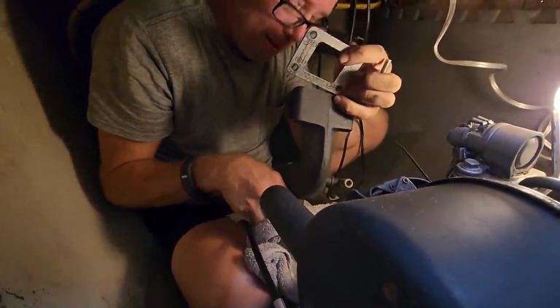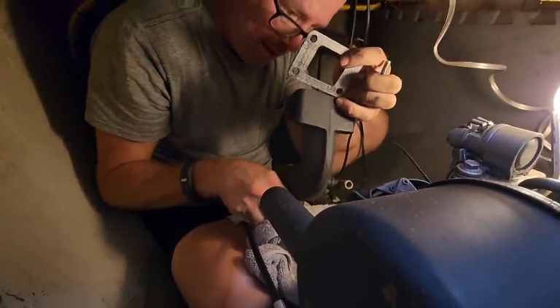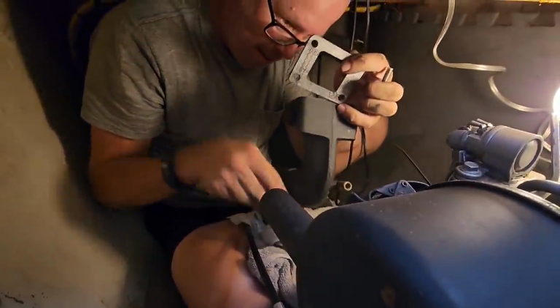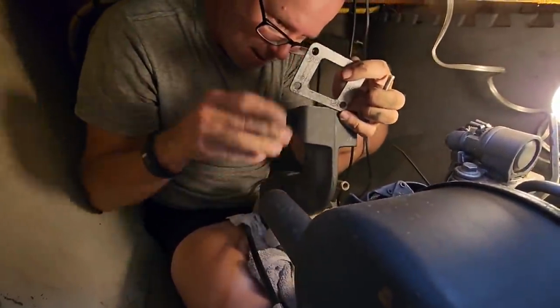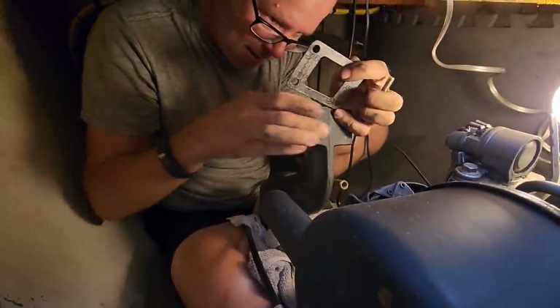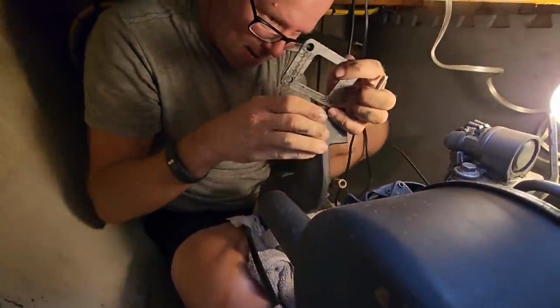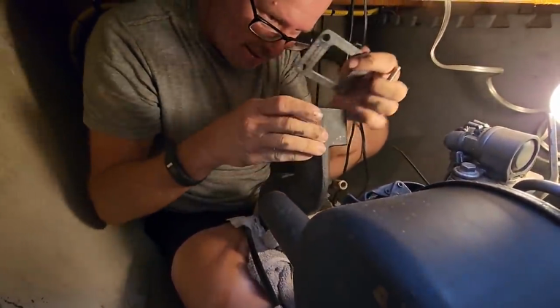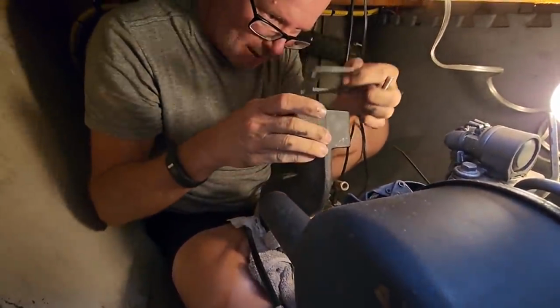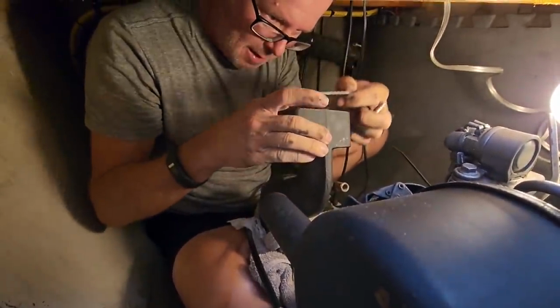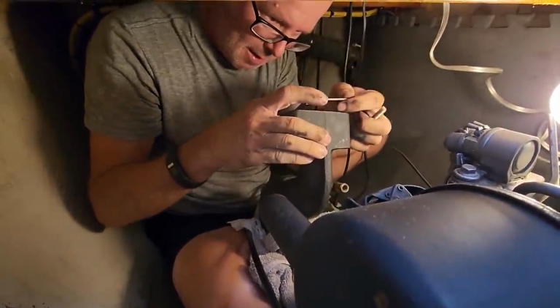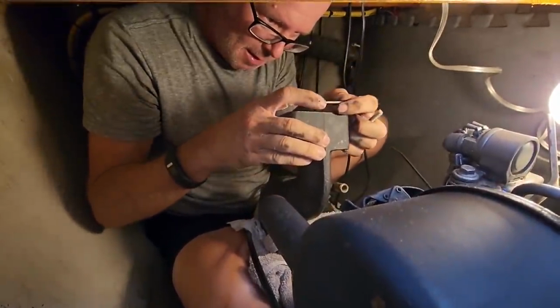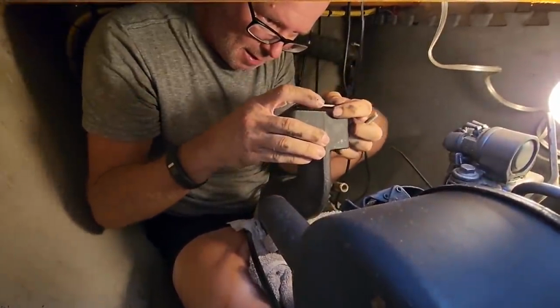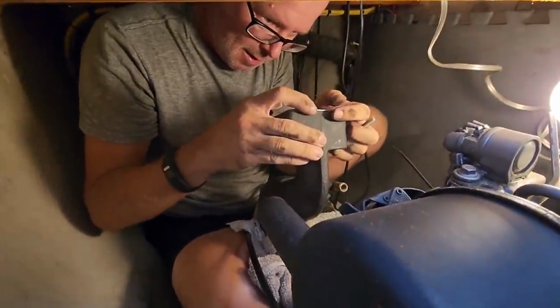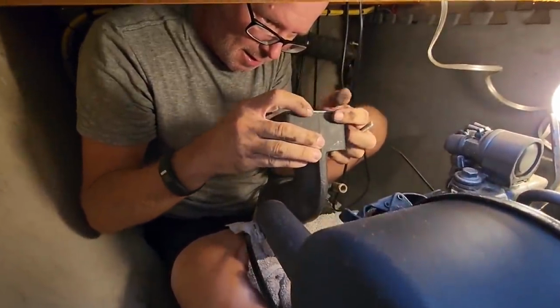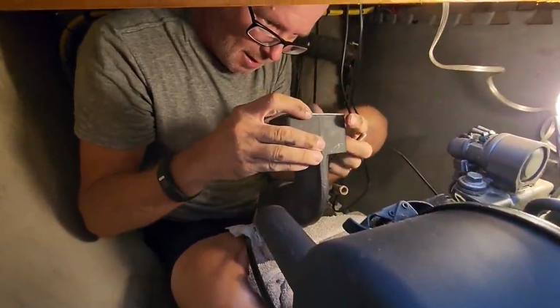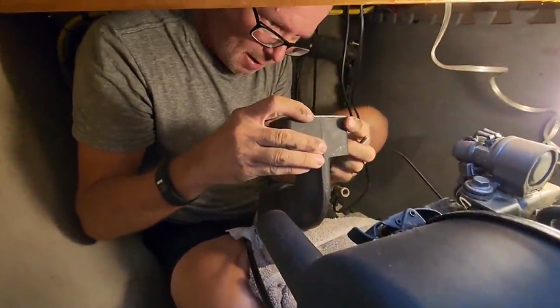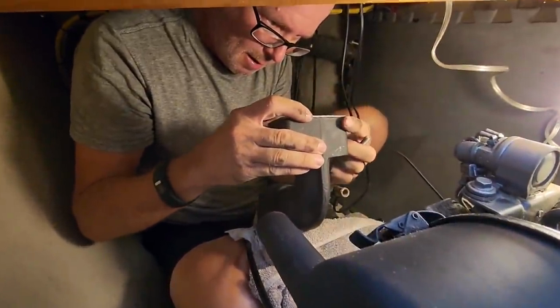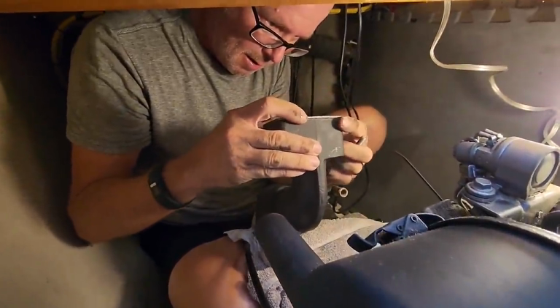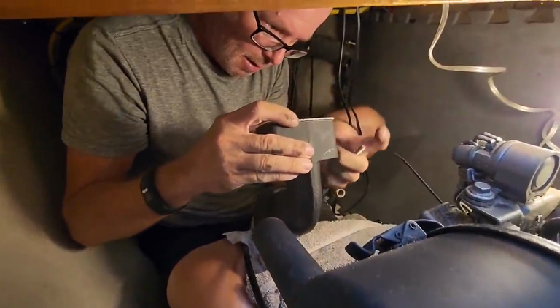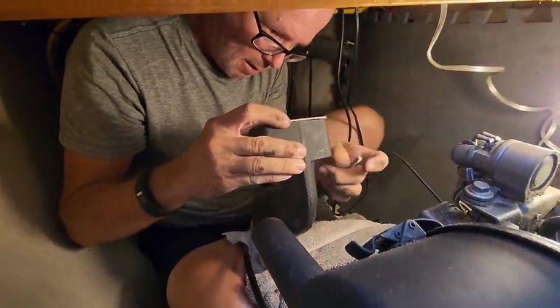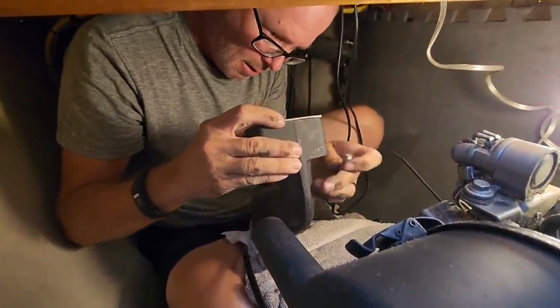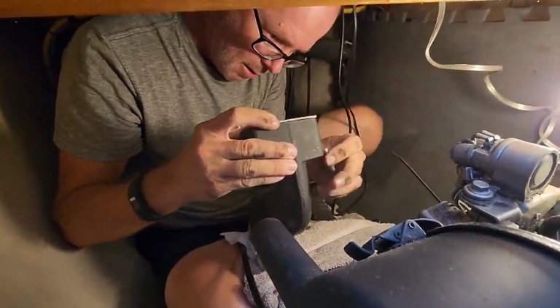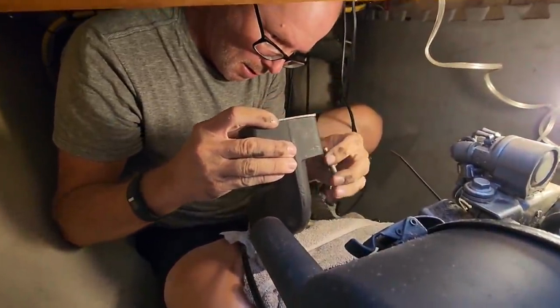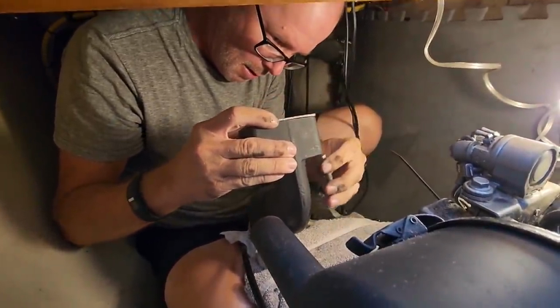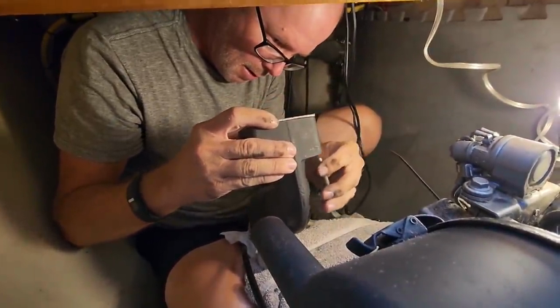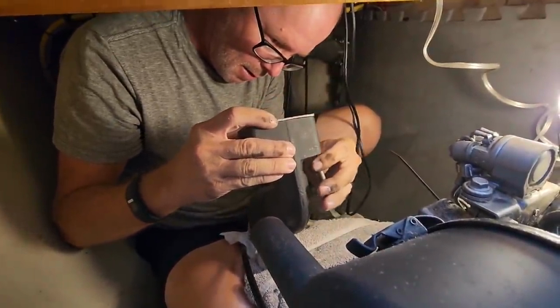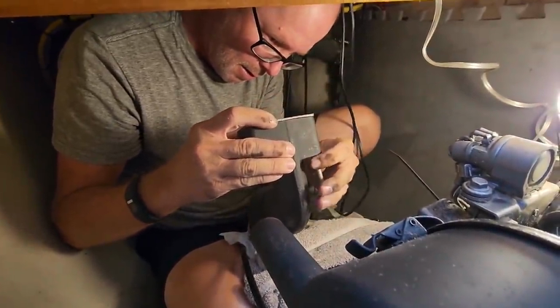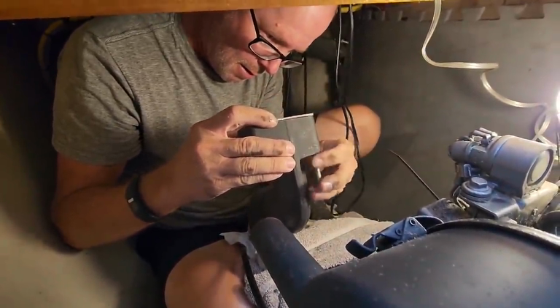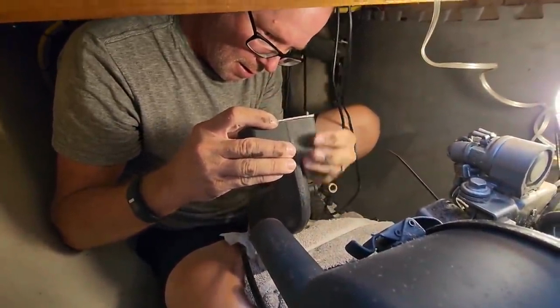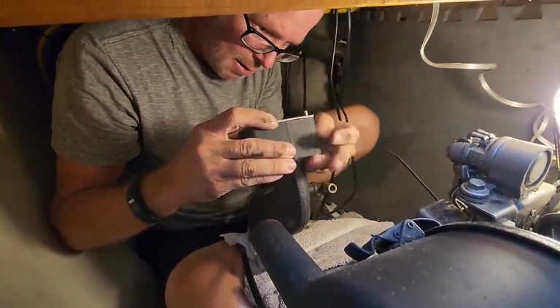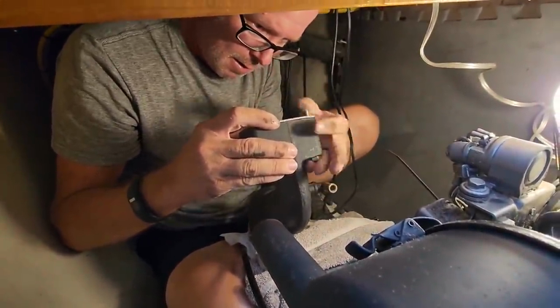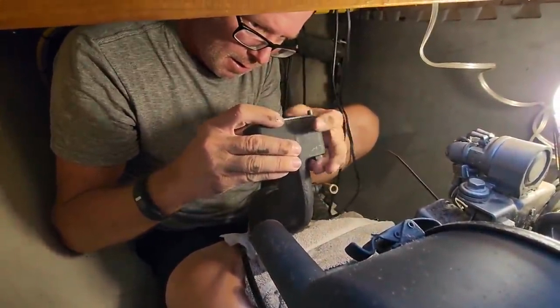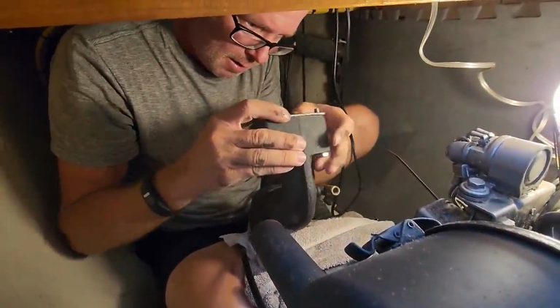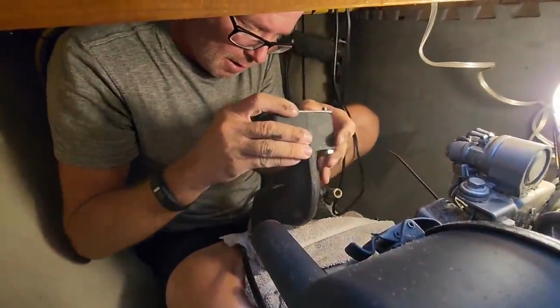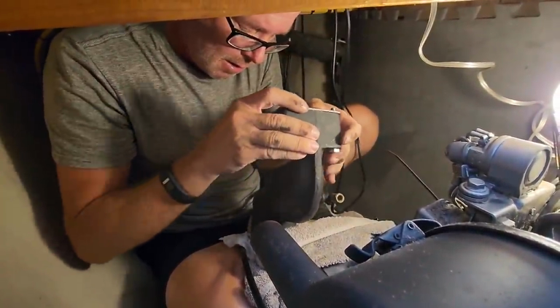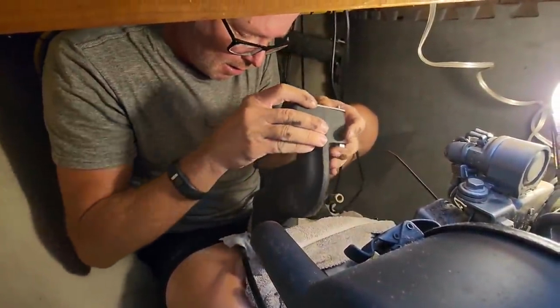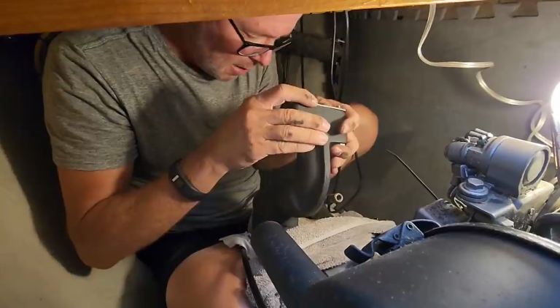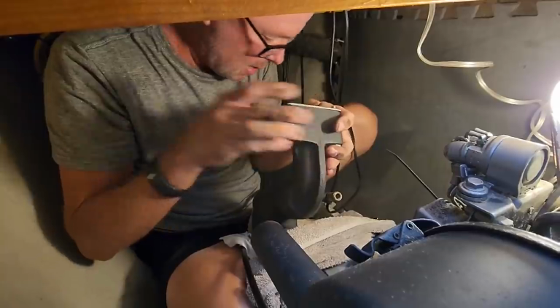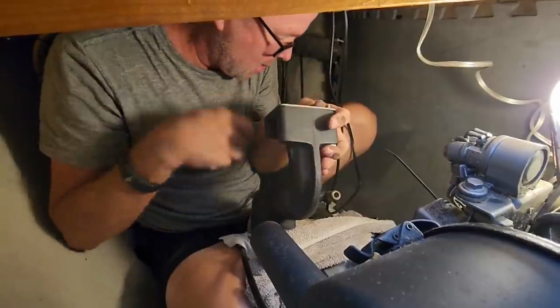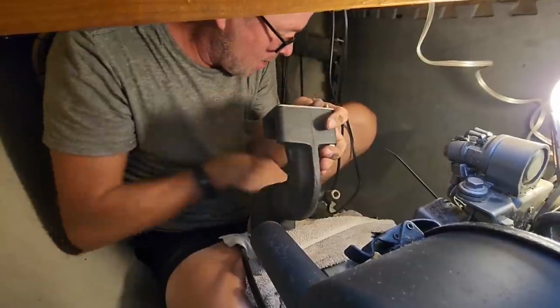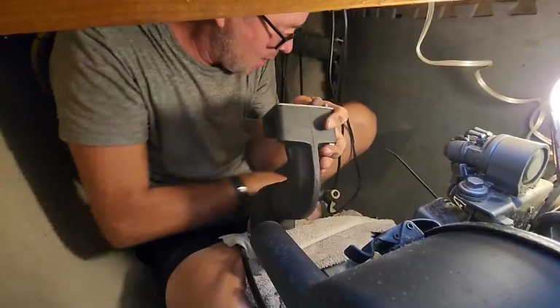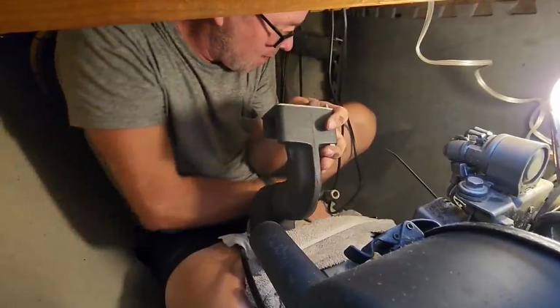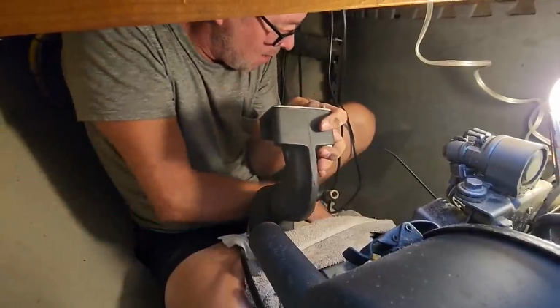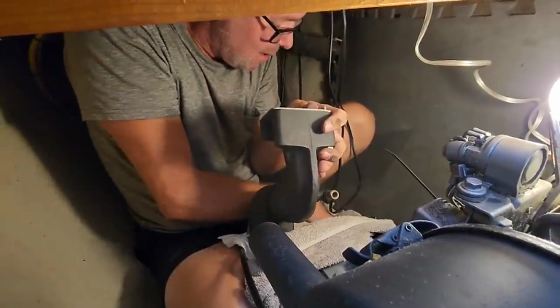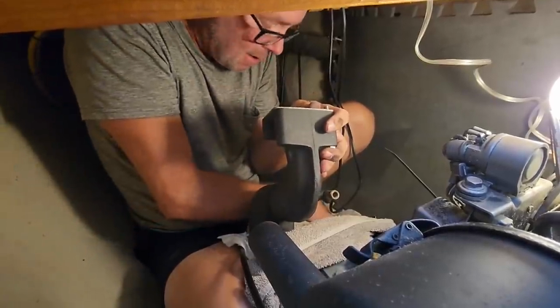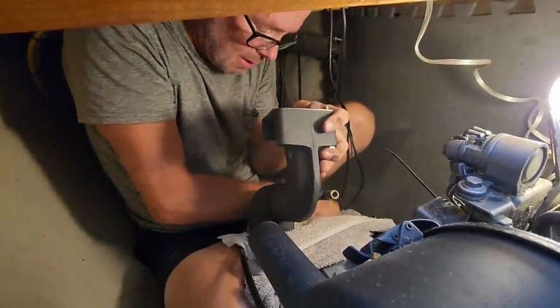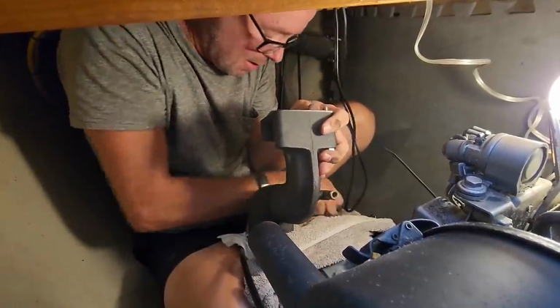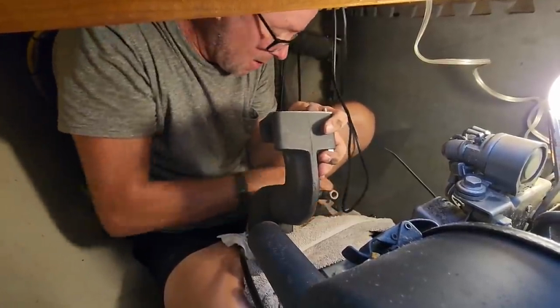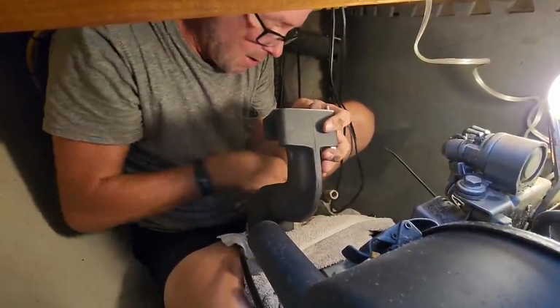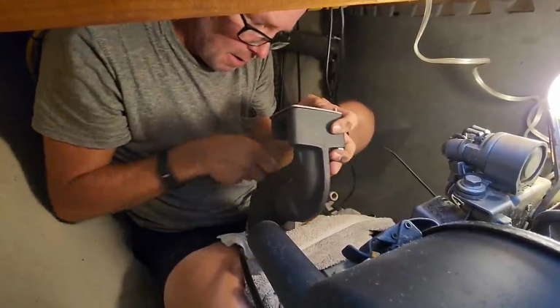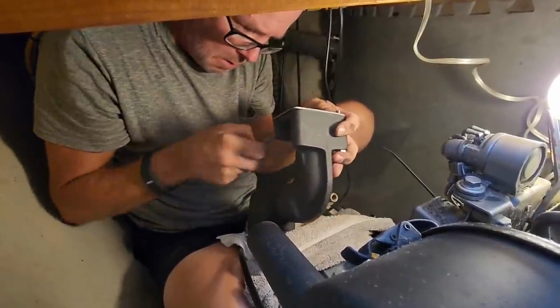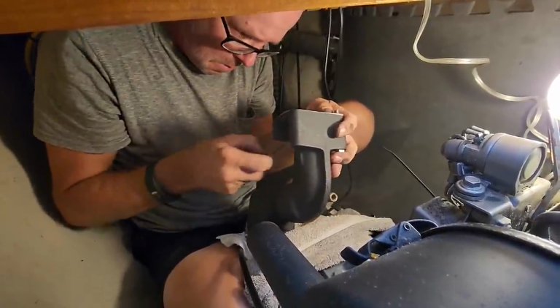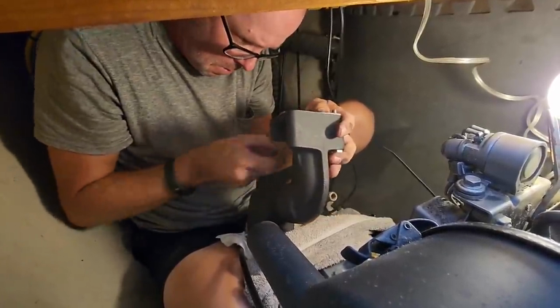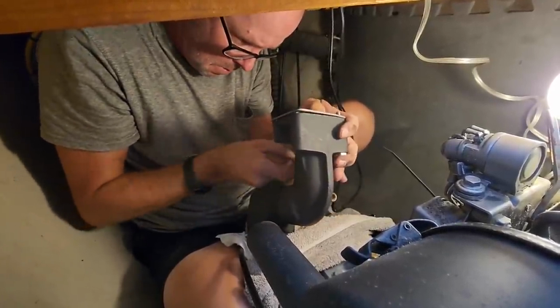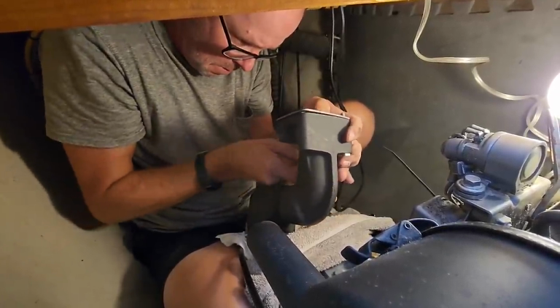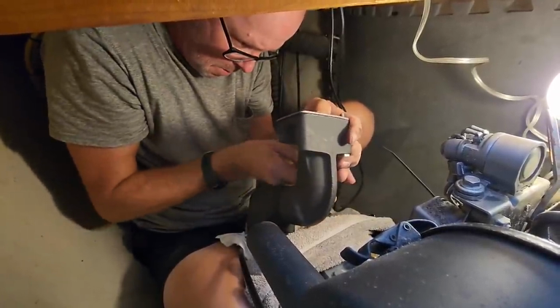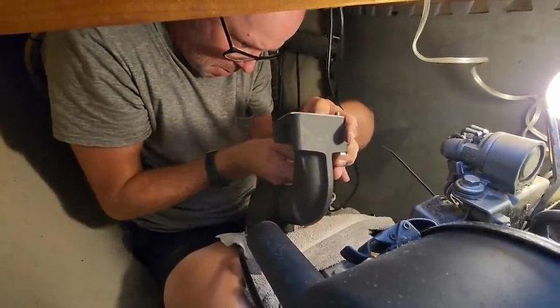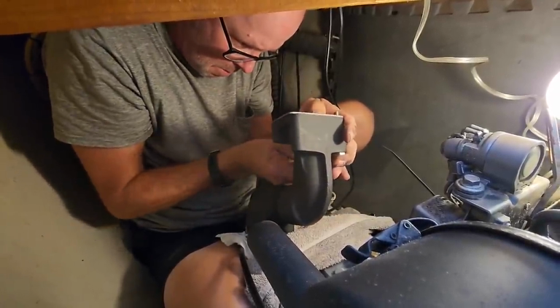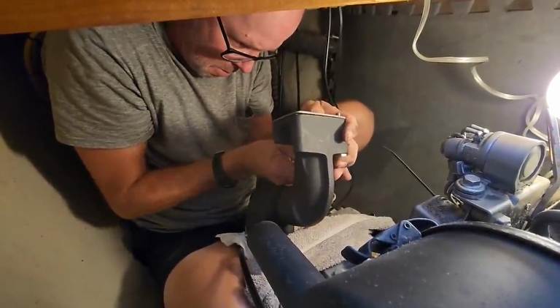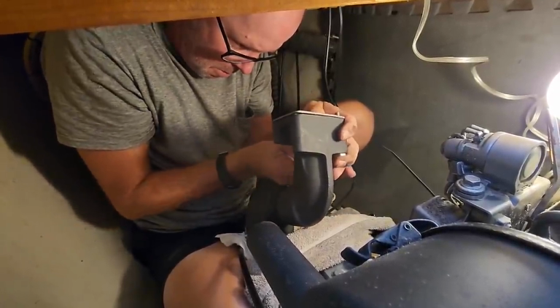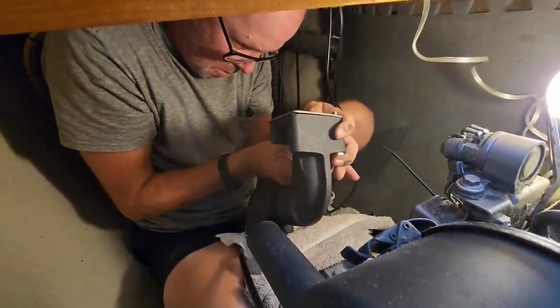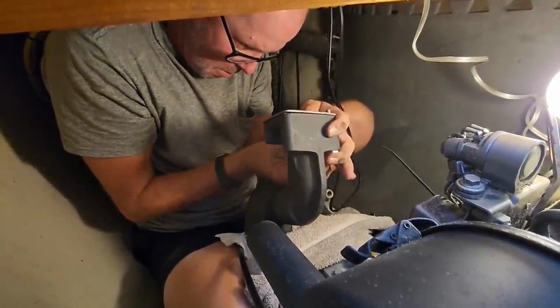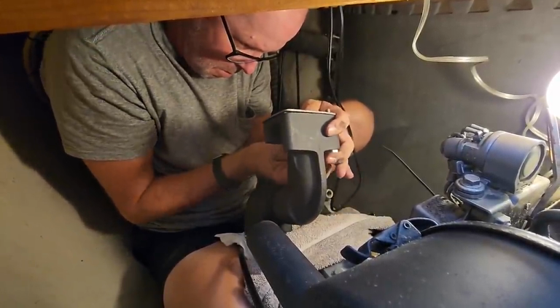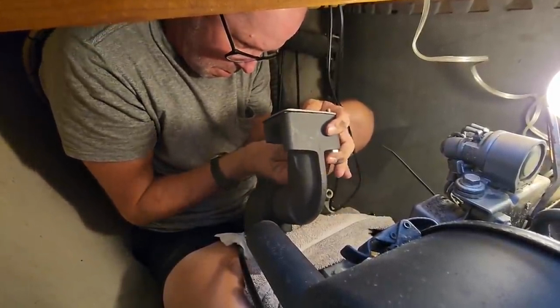That looks like a nice wet exhaust — almost brand new looking.